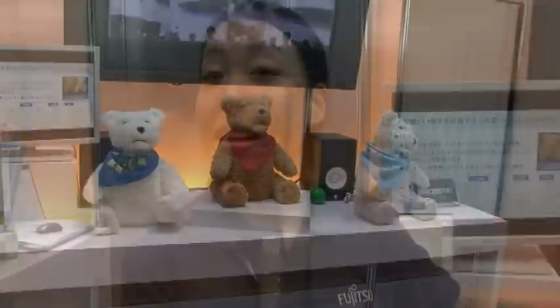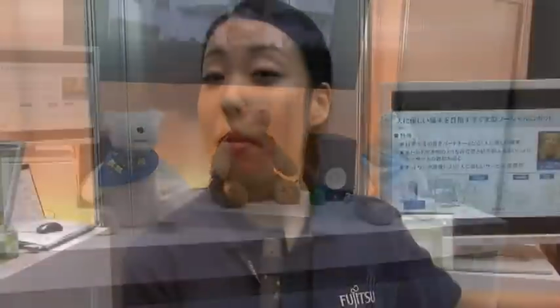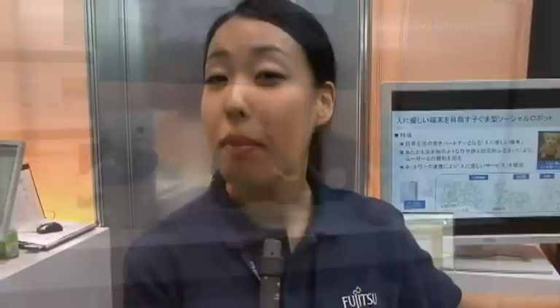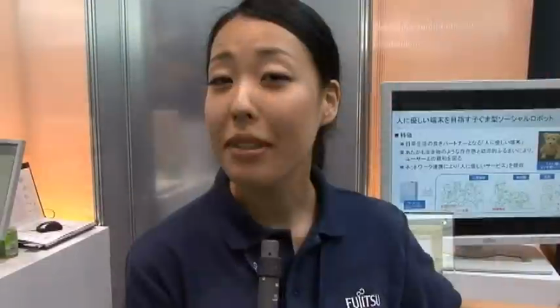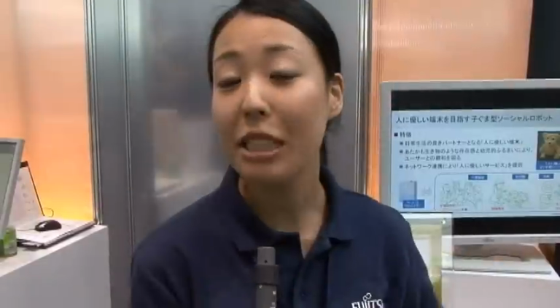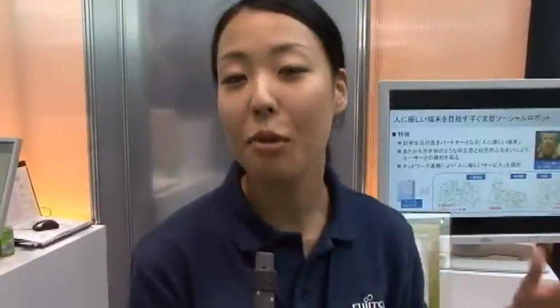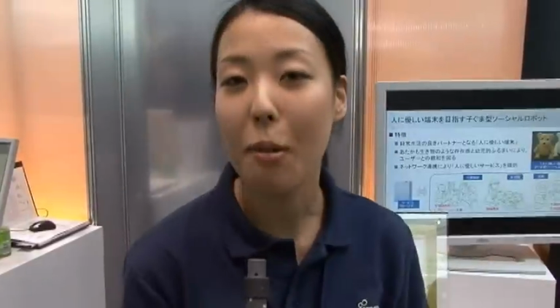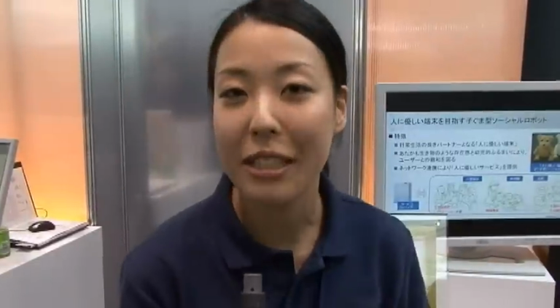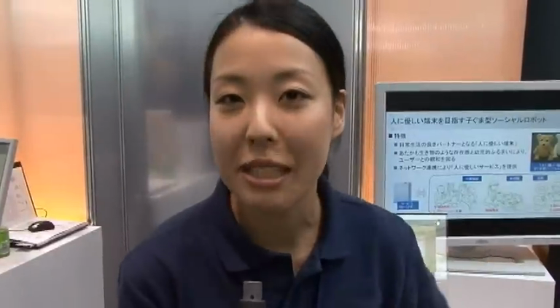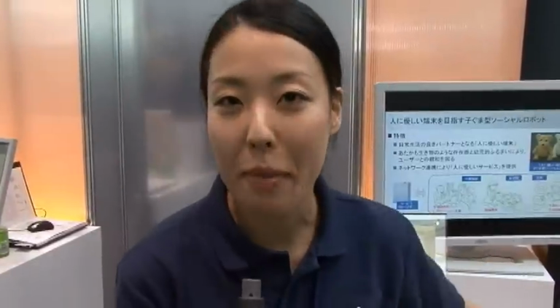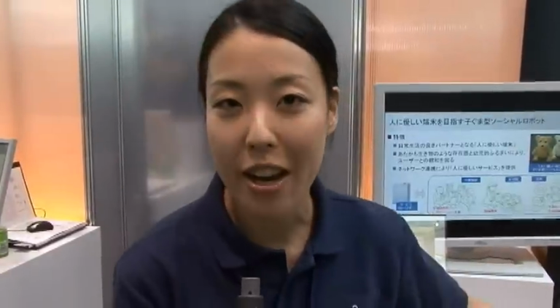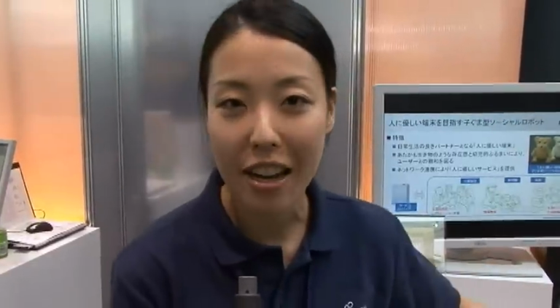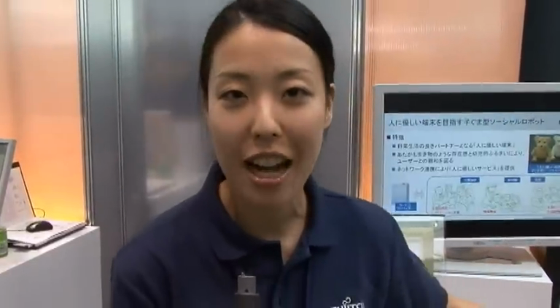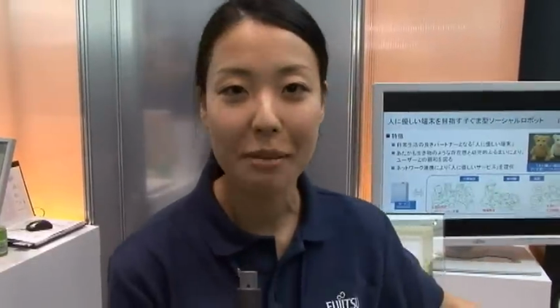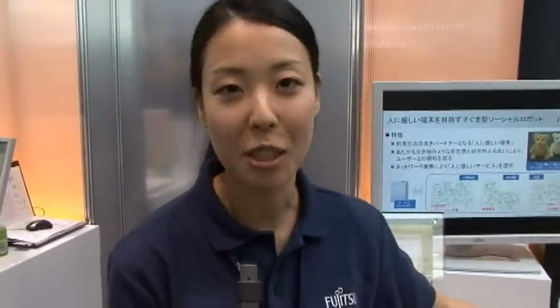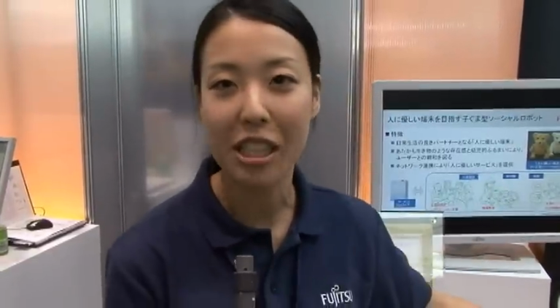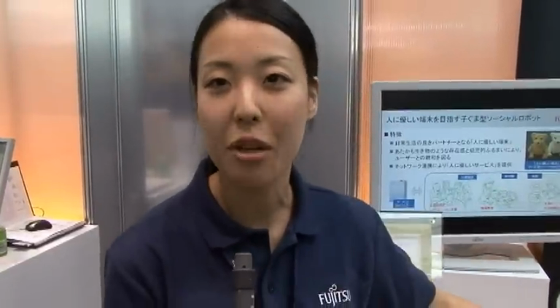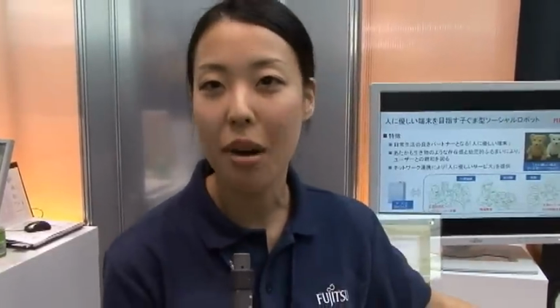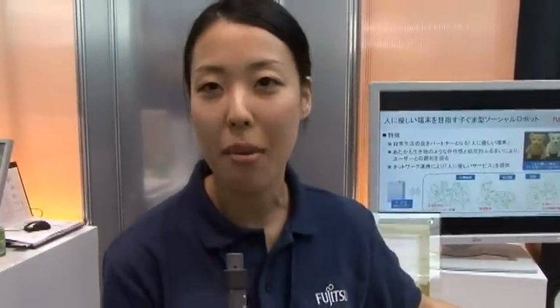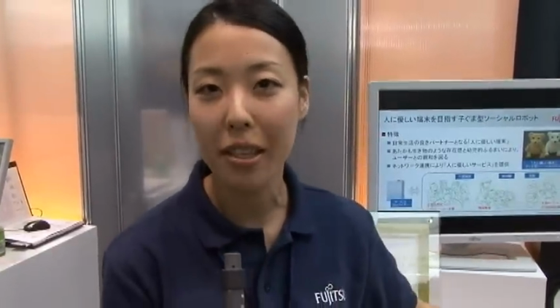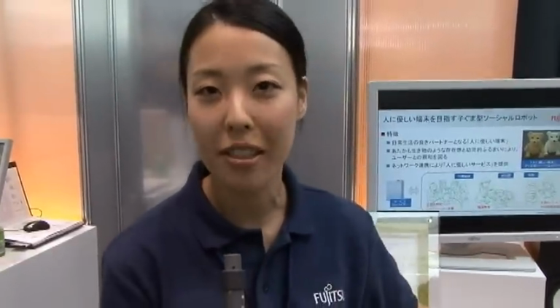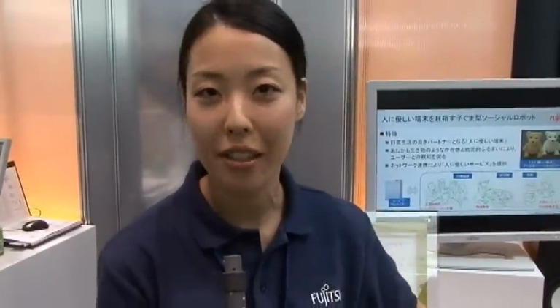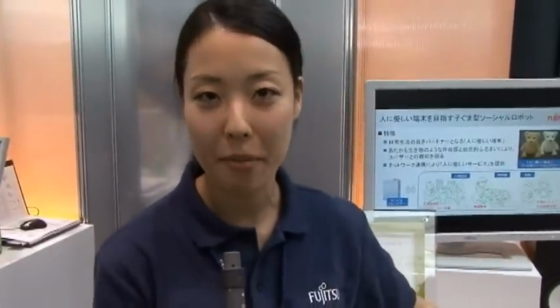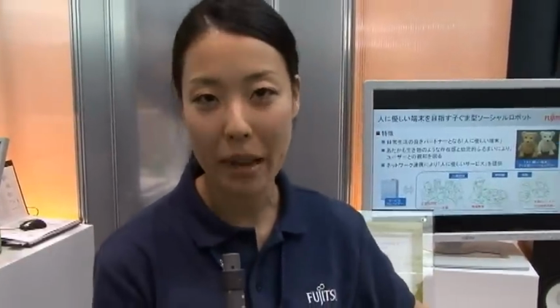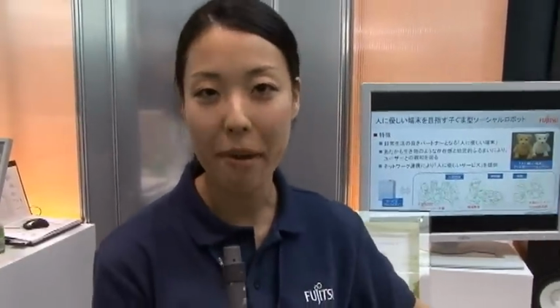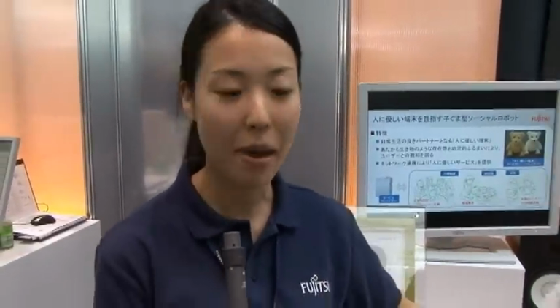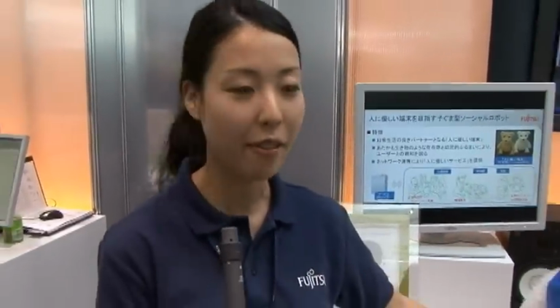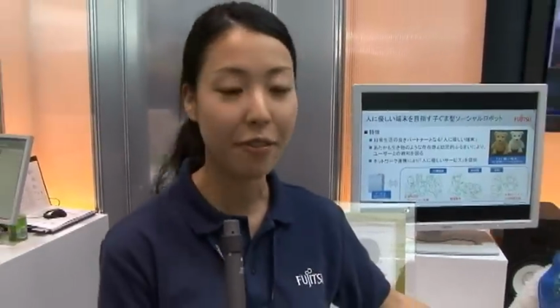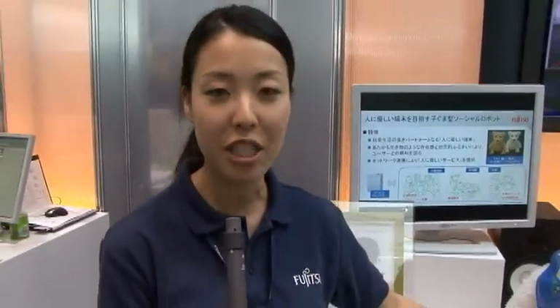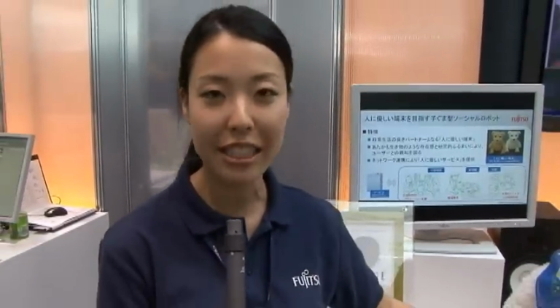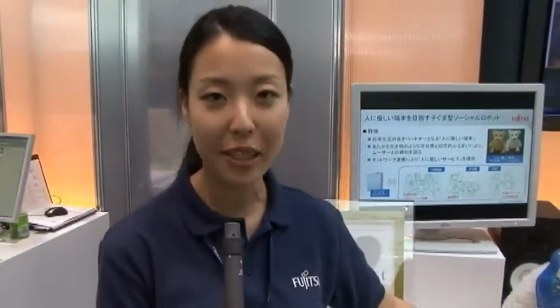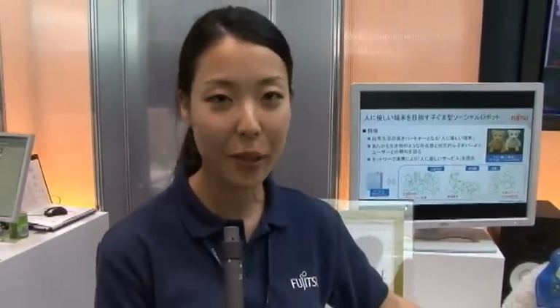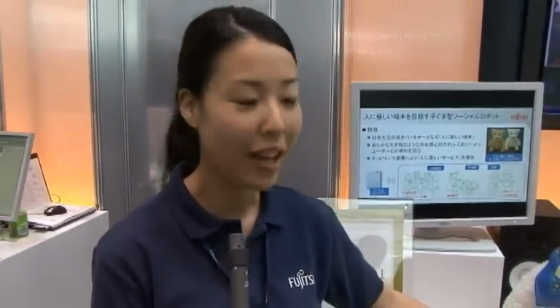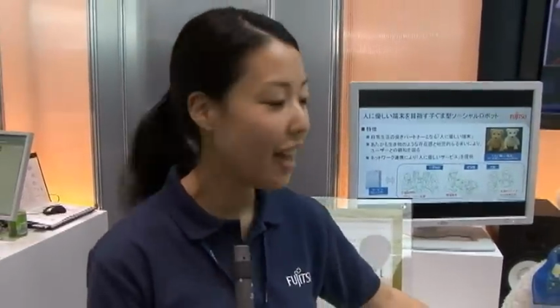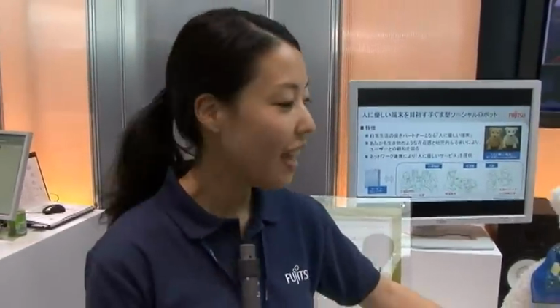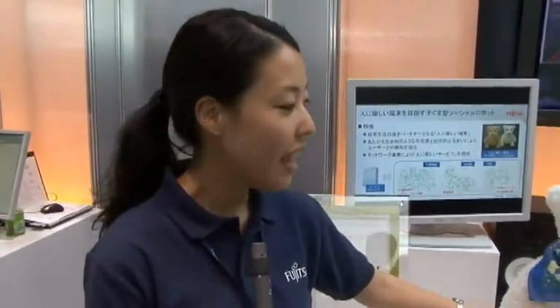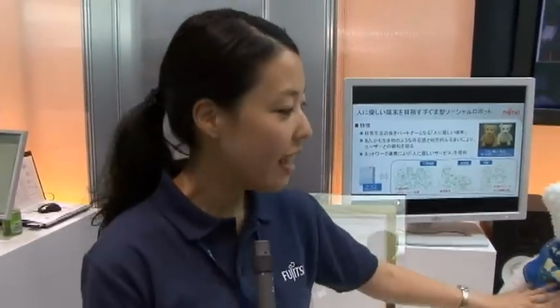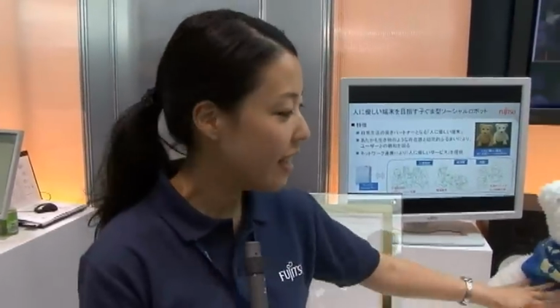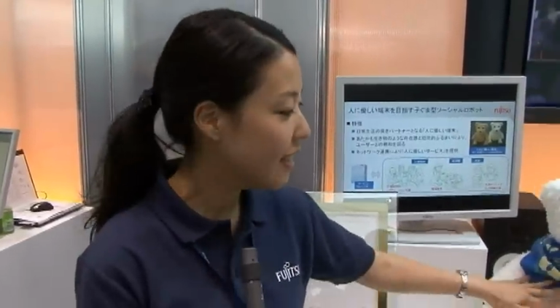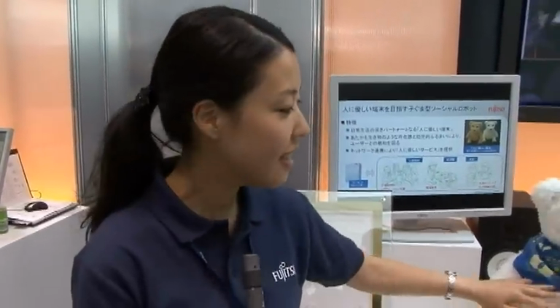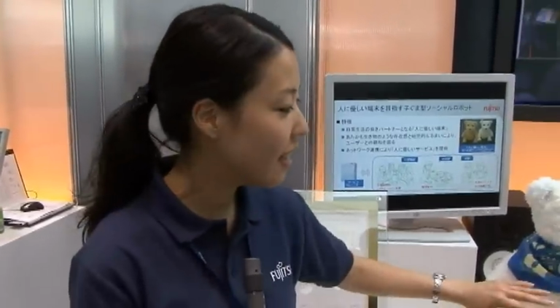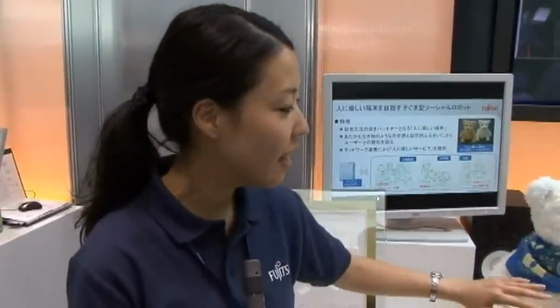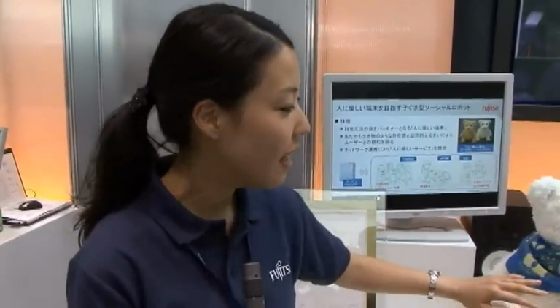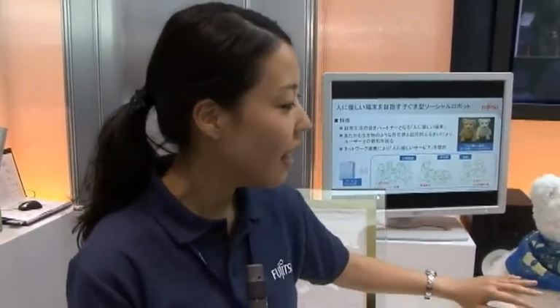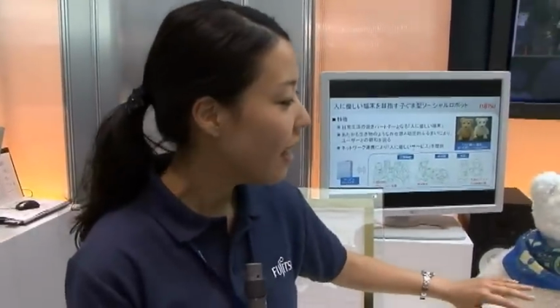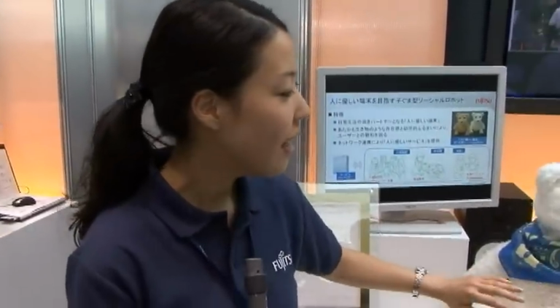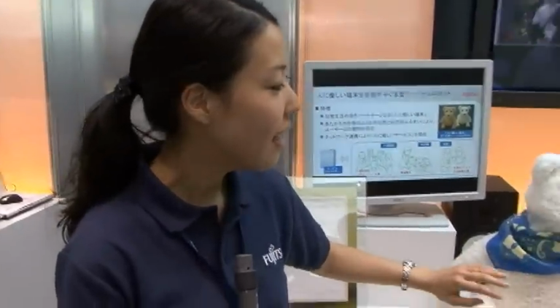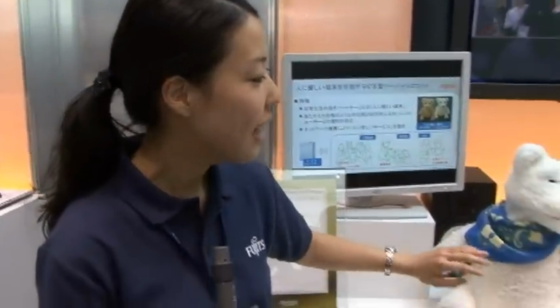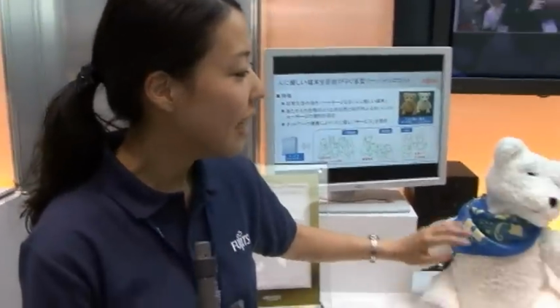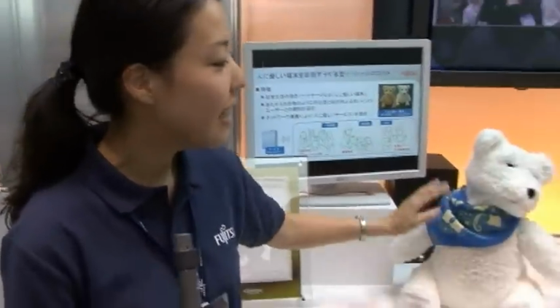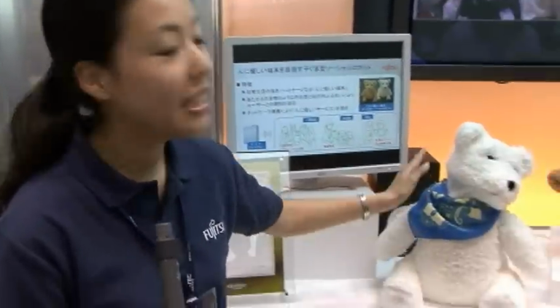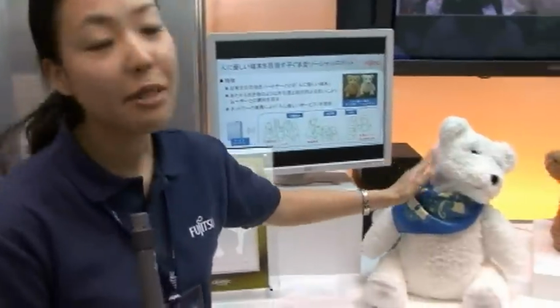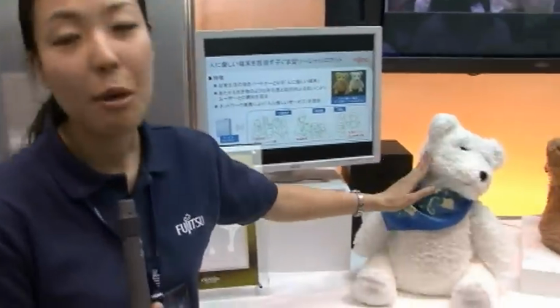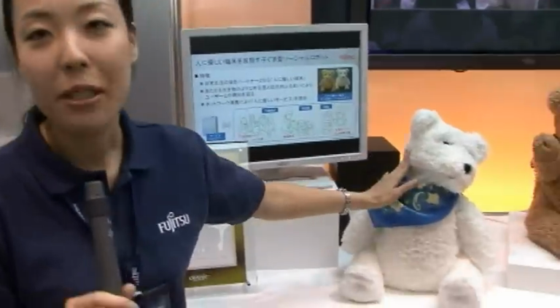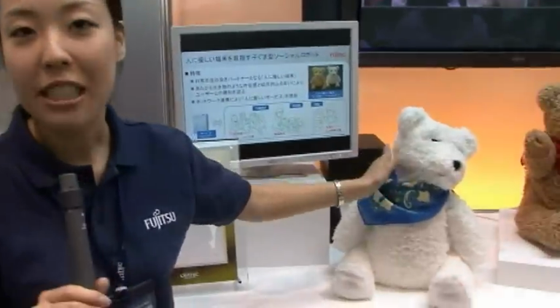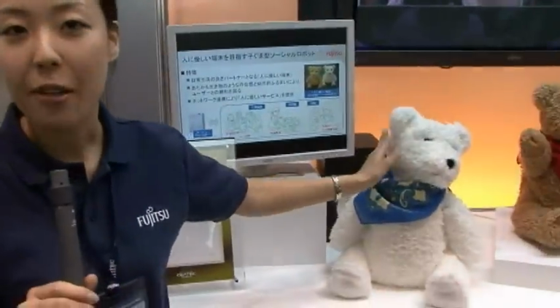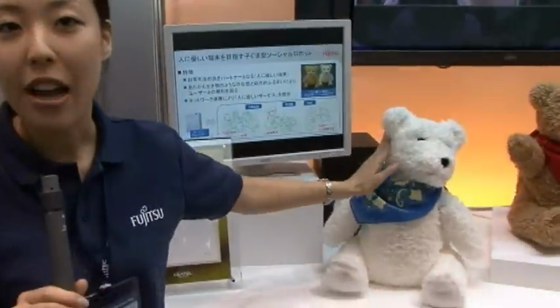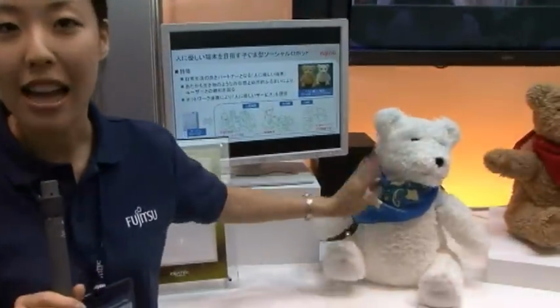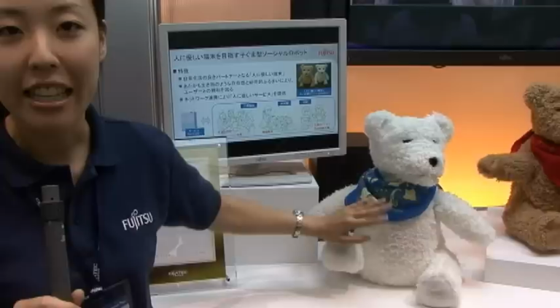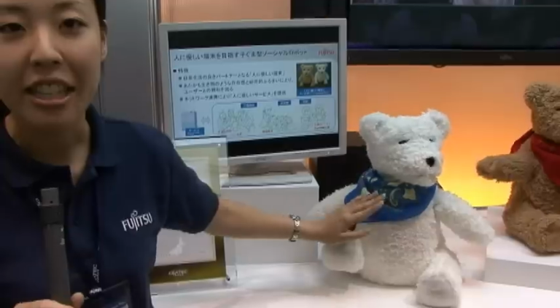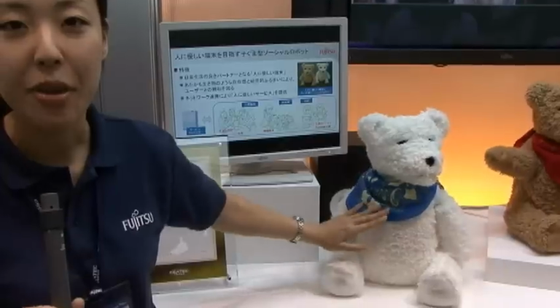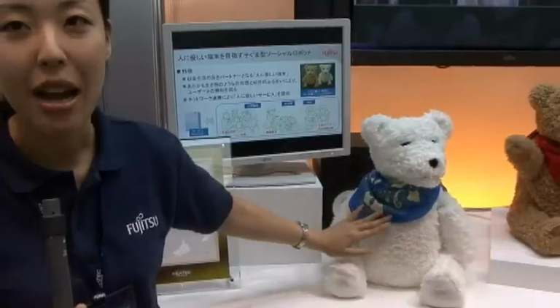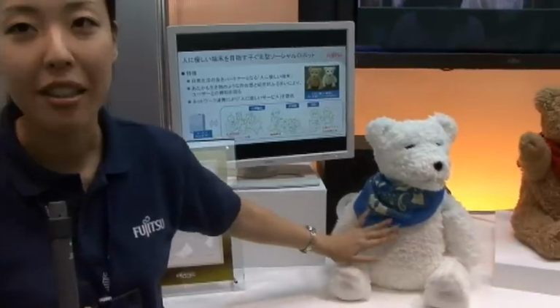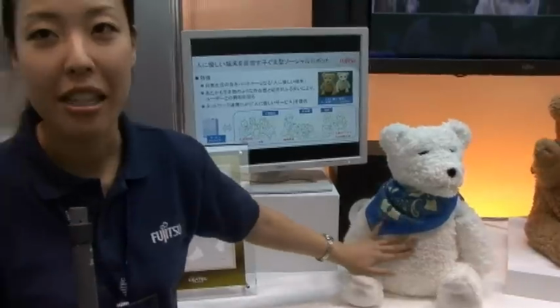This robot is Bear Cup Social Robot, made by Fujitsu, and this robot is highly interactive.